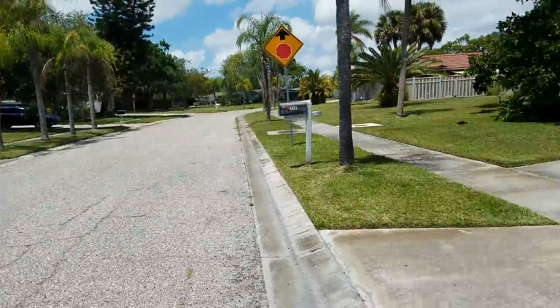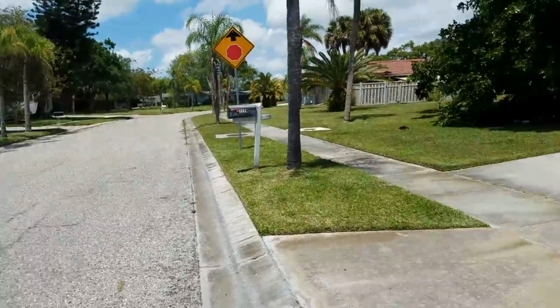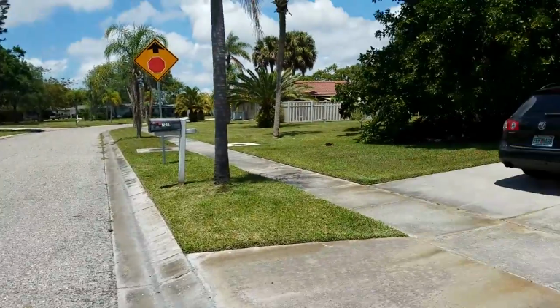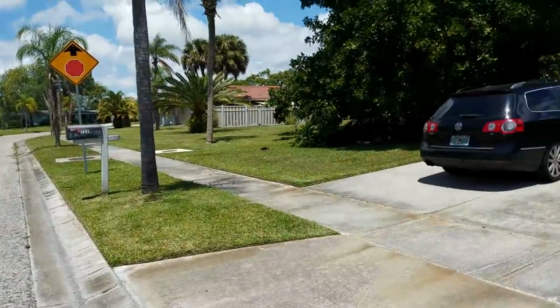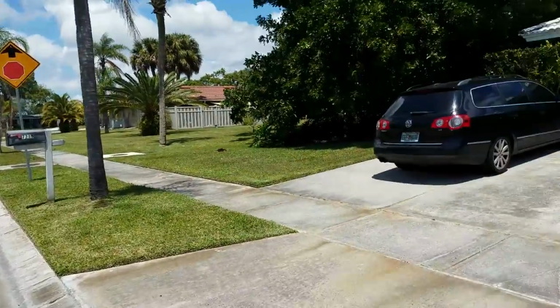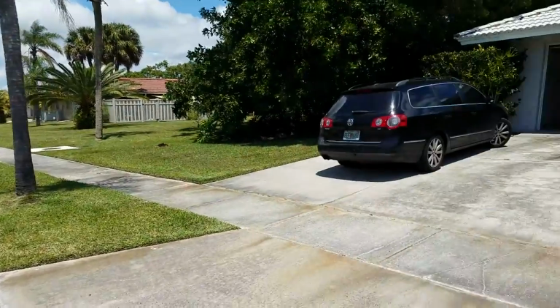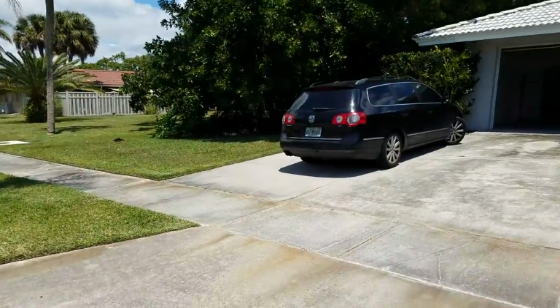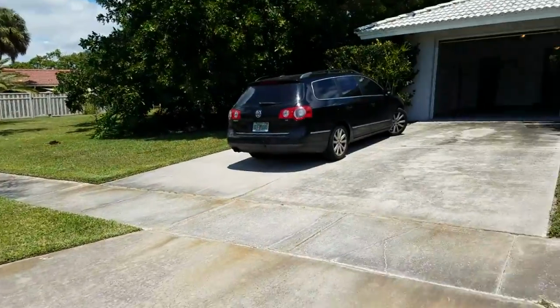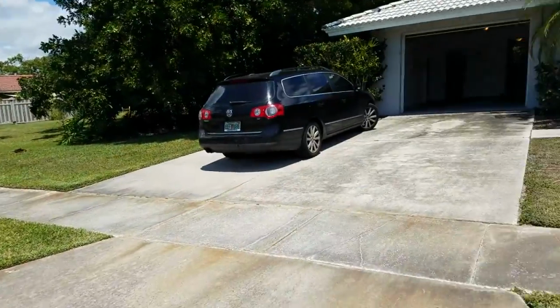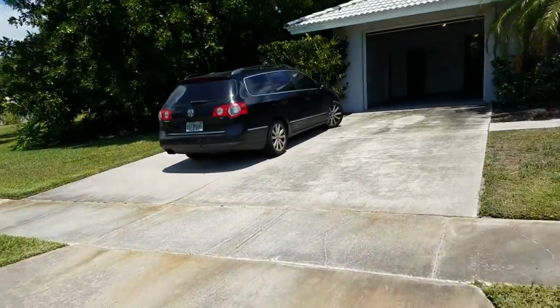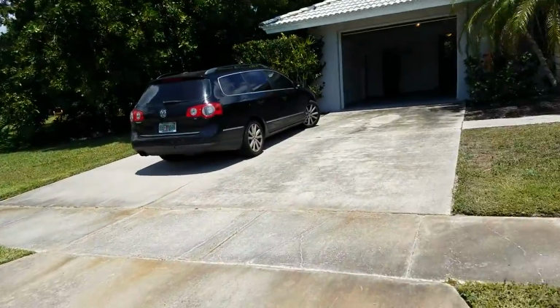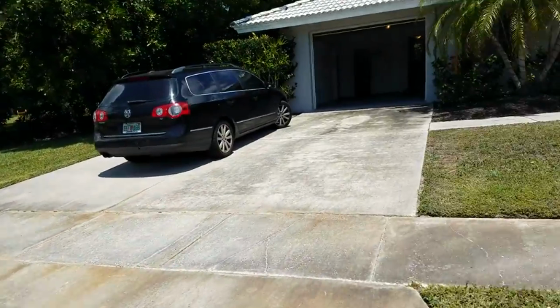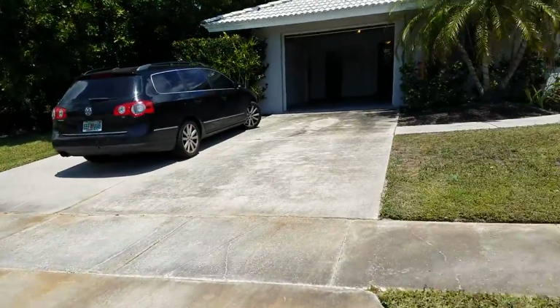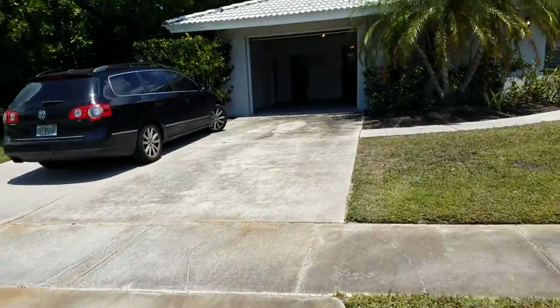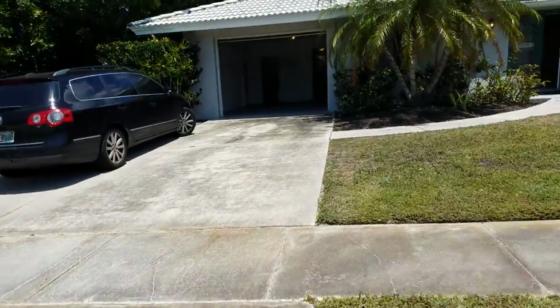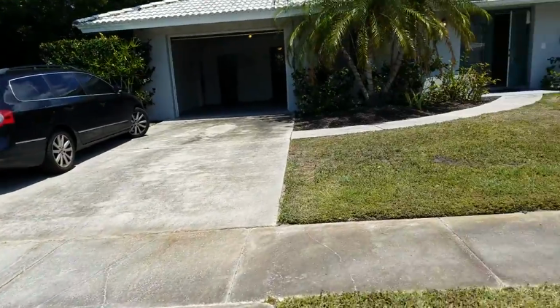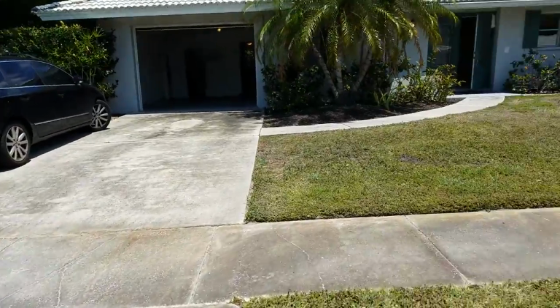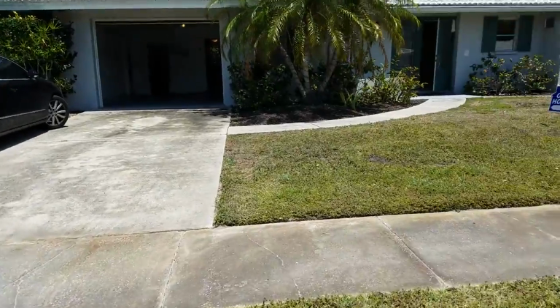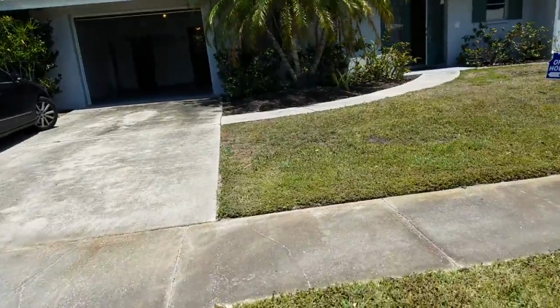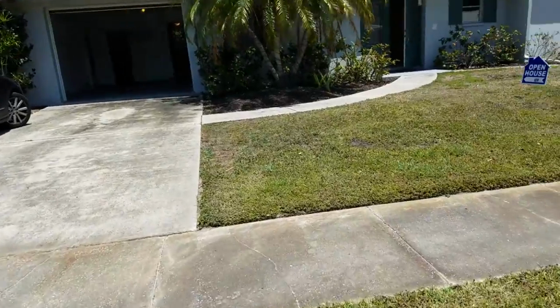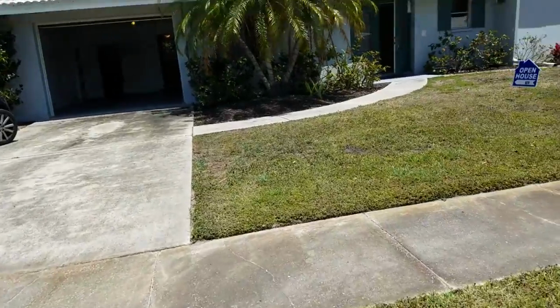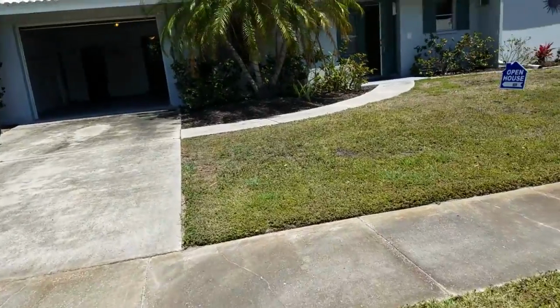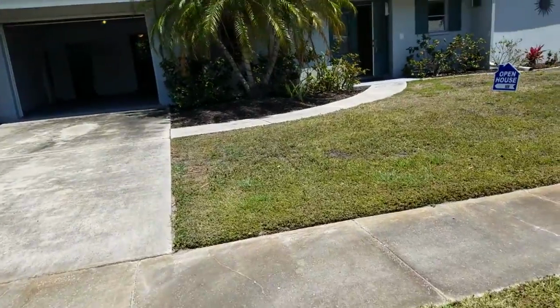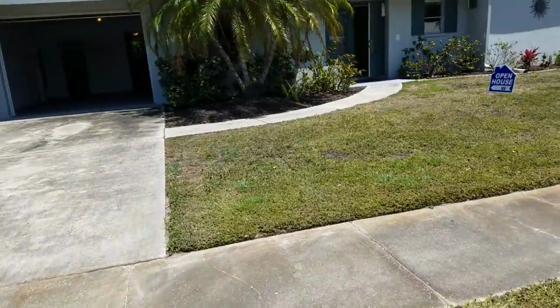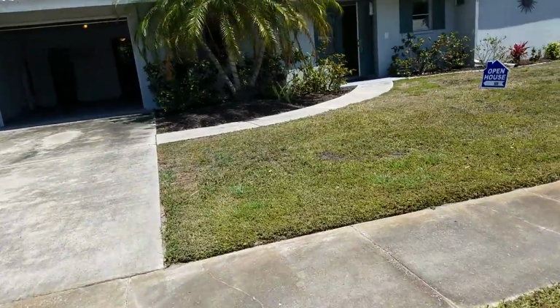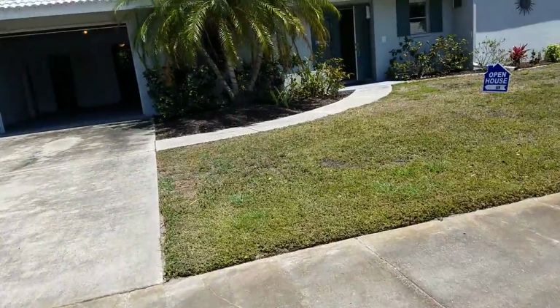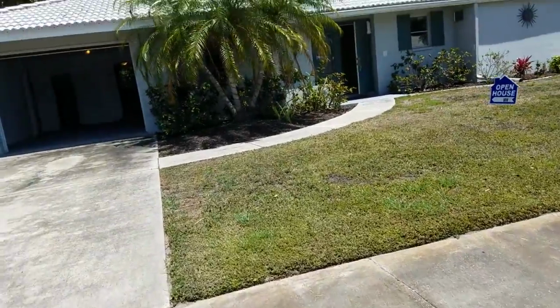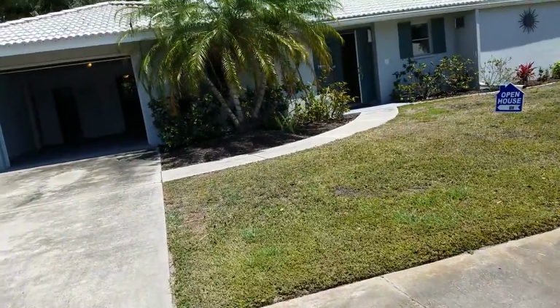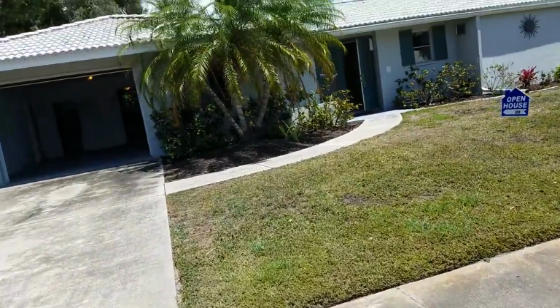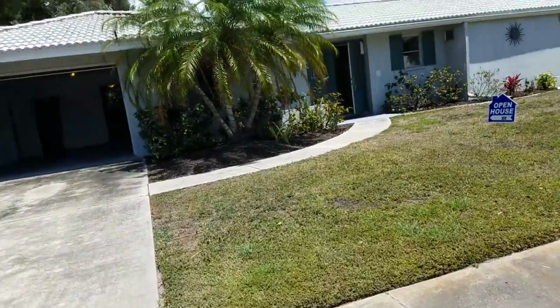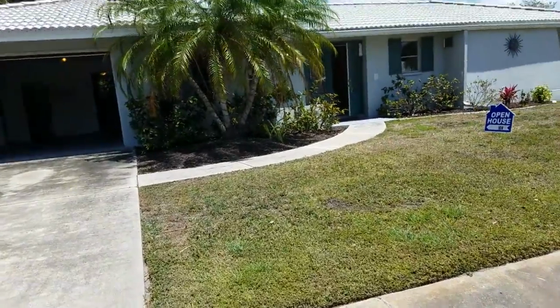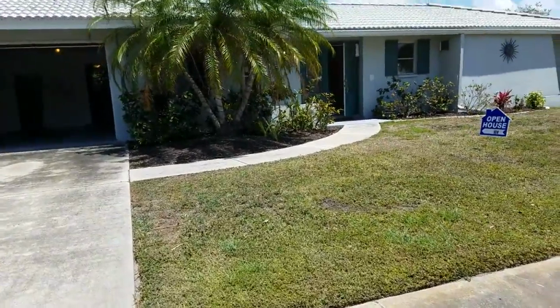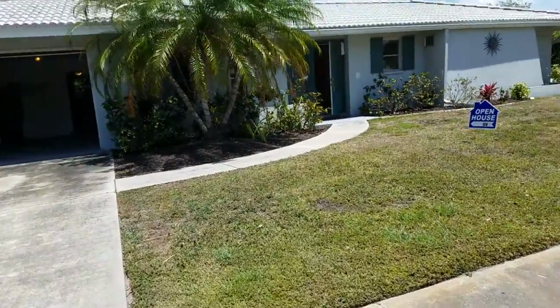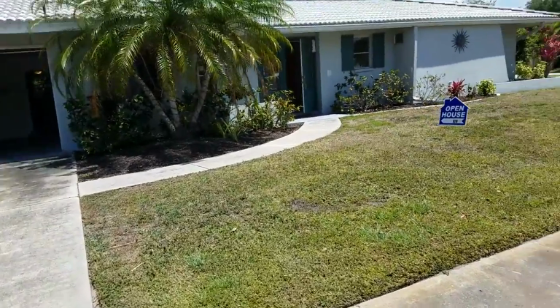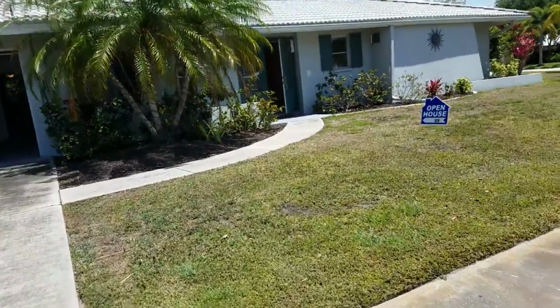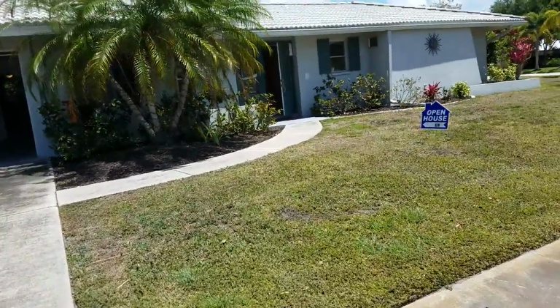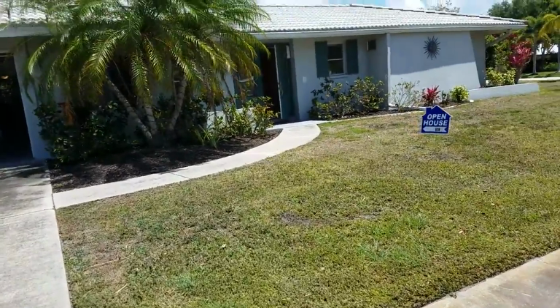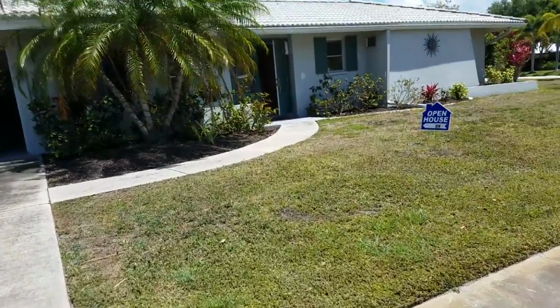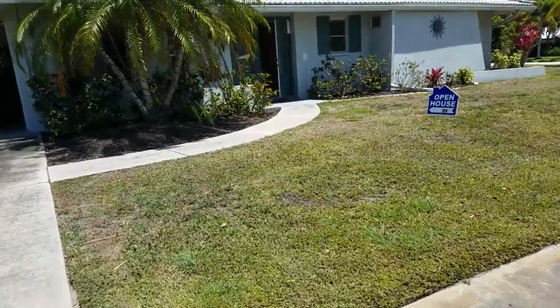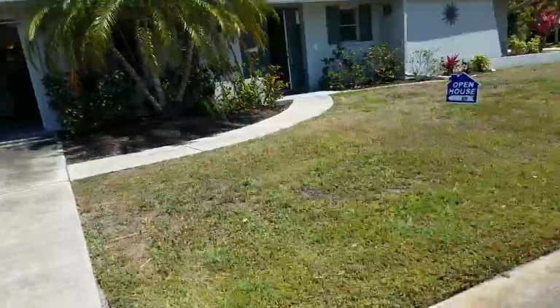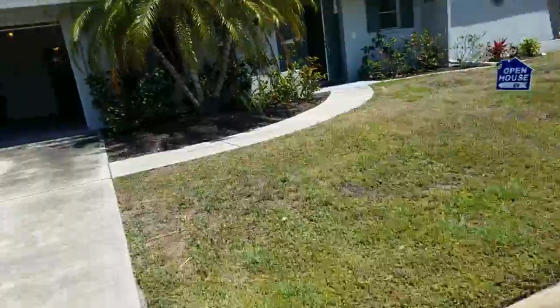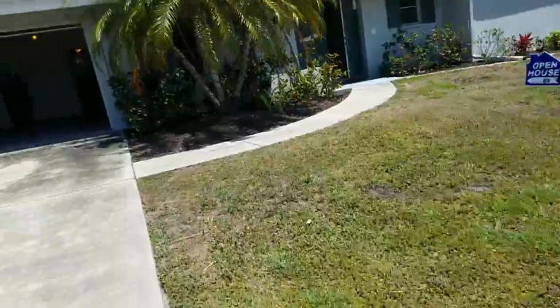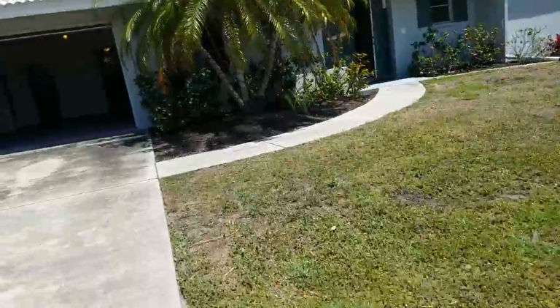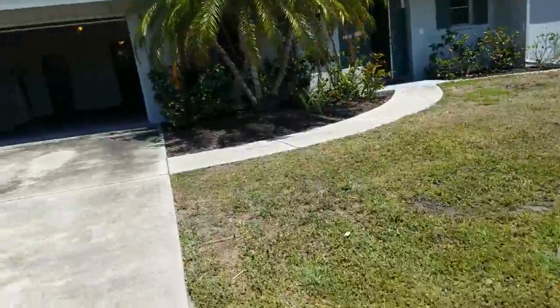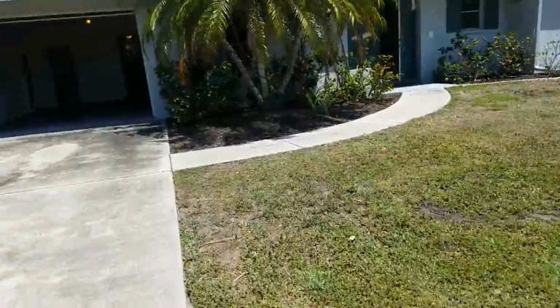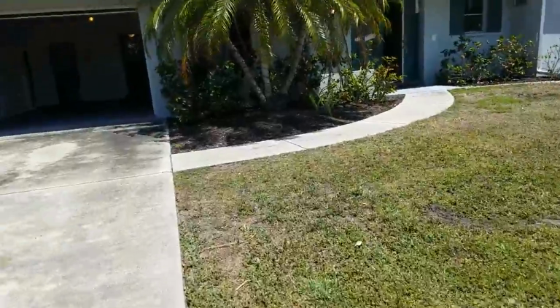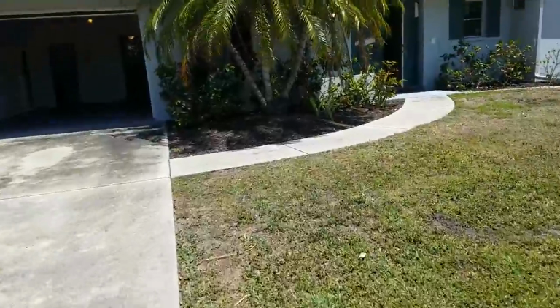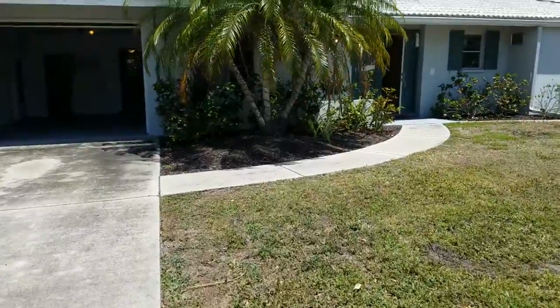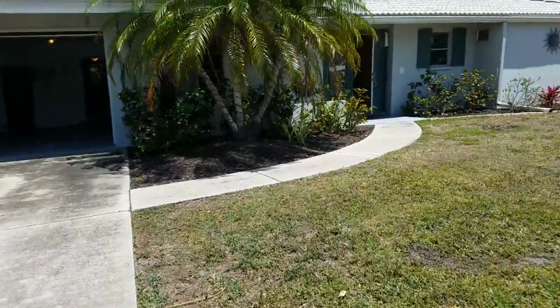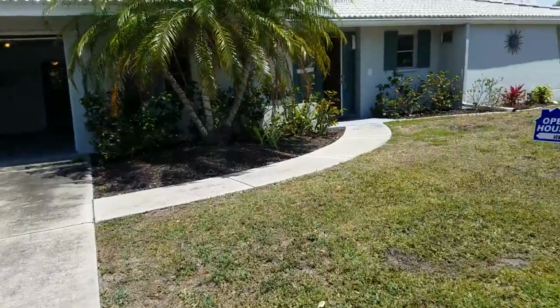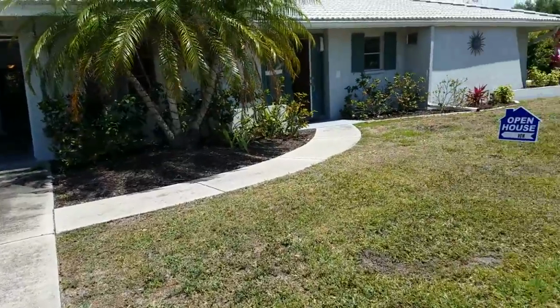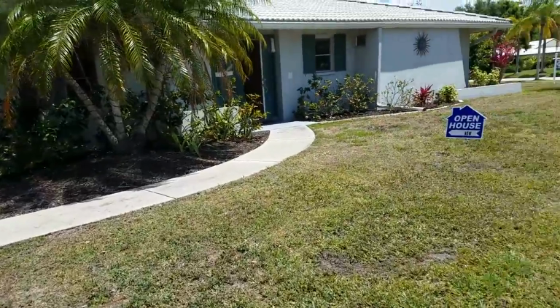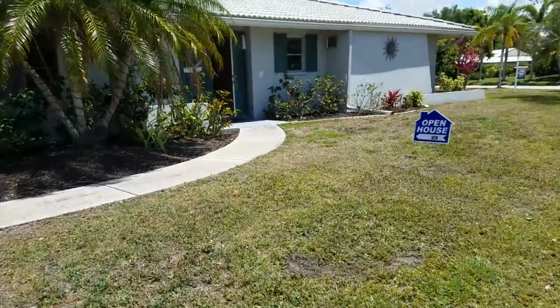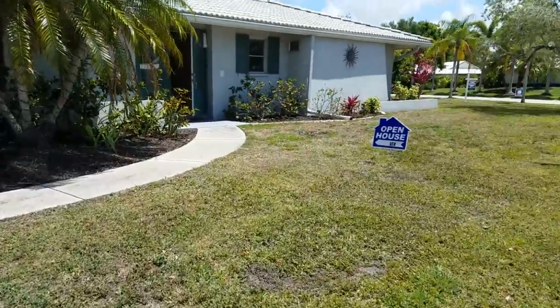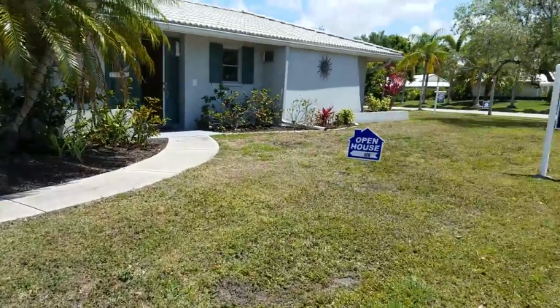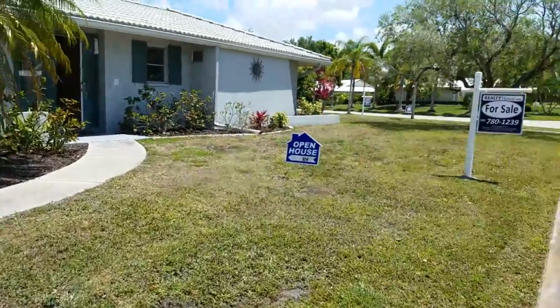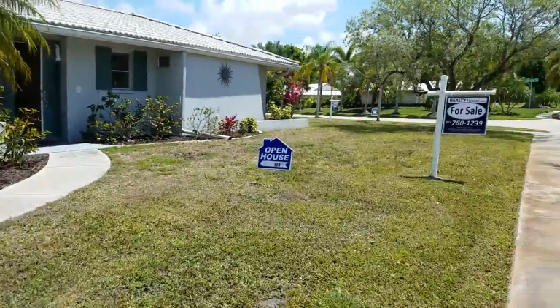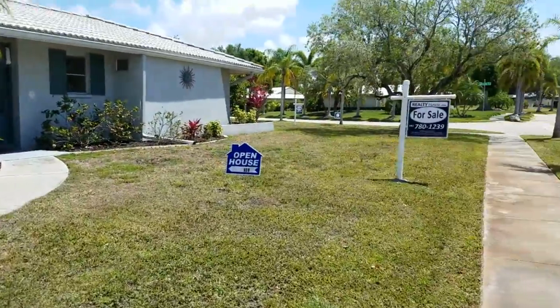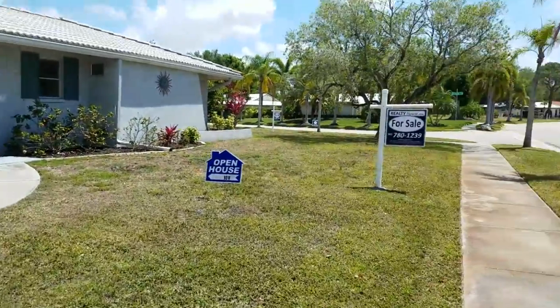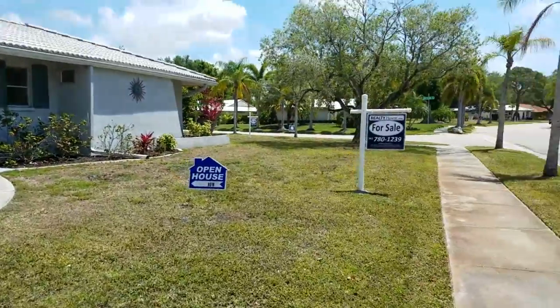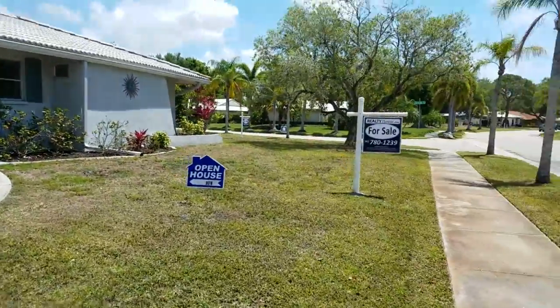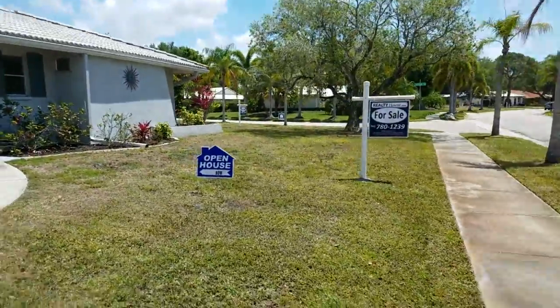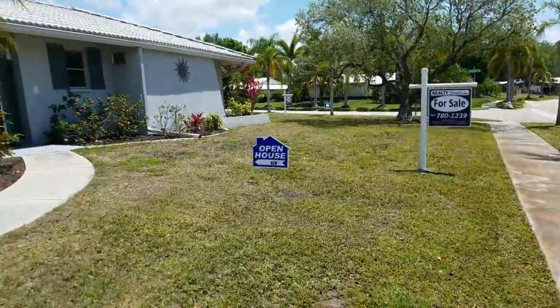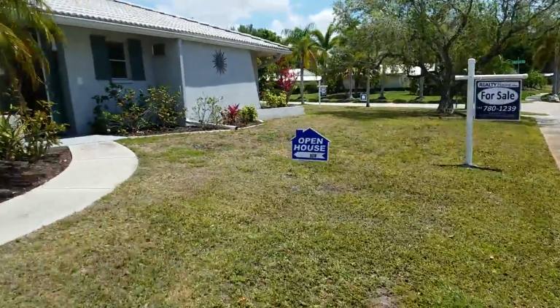One thing about Gulfgate Woods is that it is mandatory to have a tile roof, so all the roofs in the area are tile roofs.